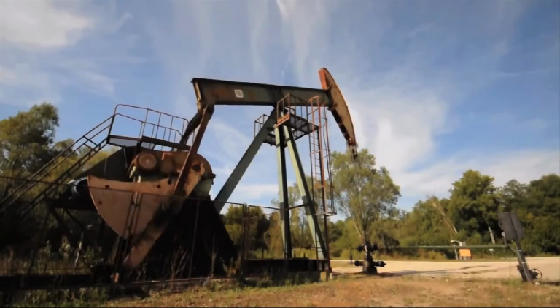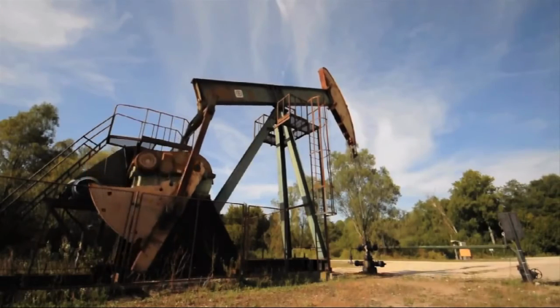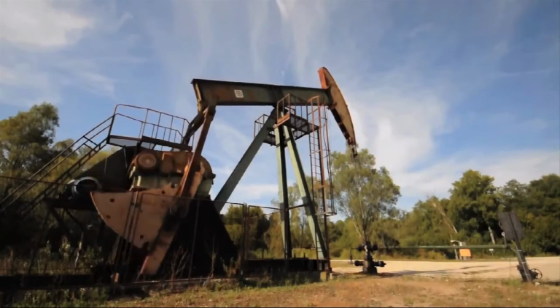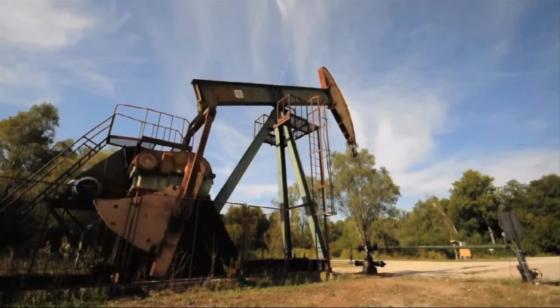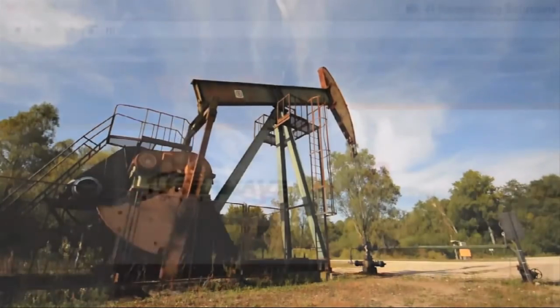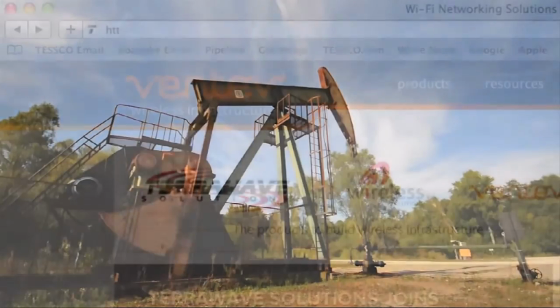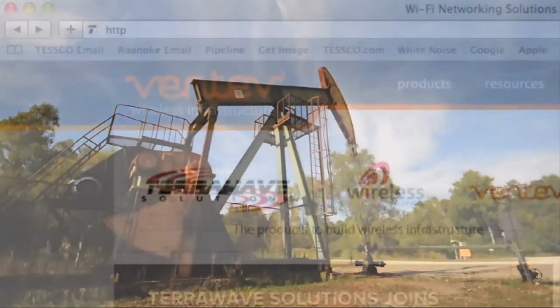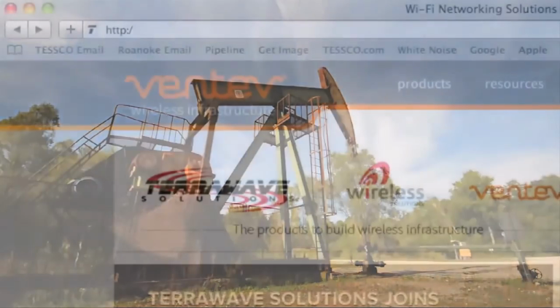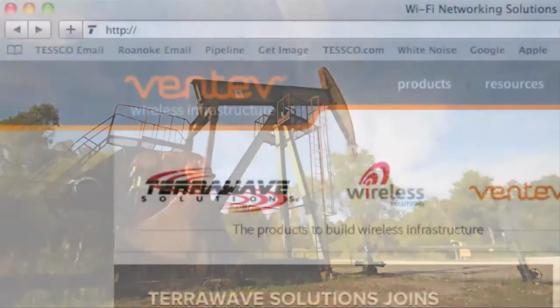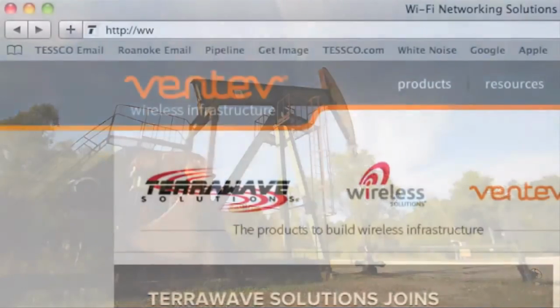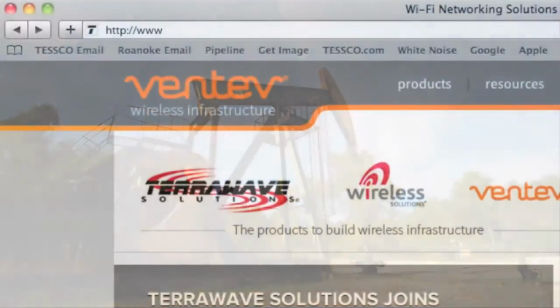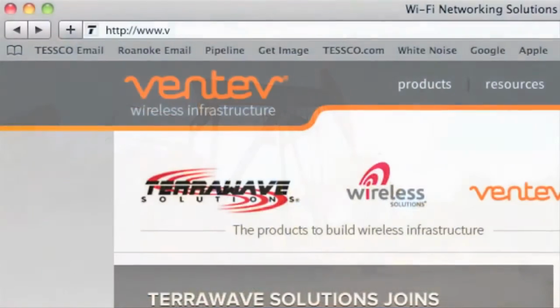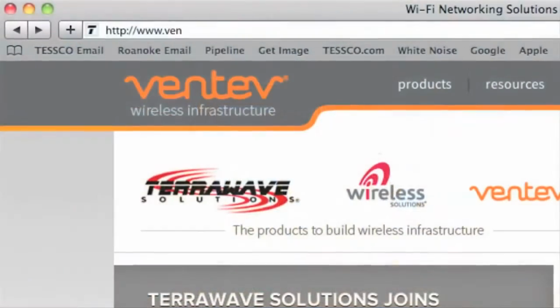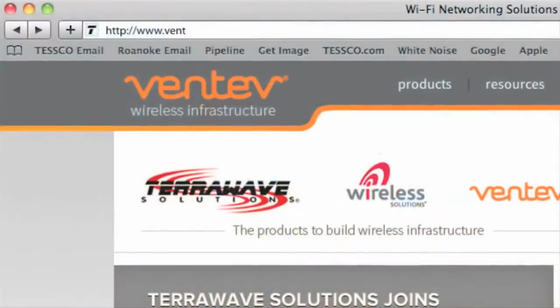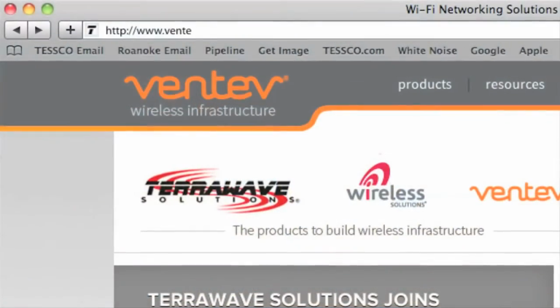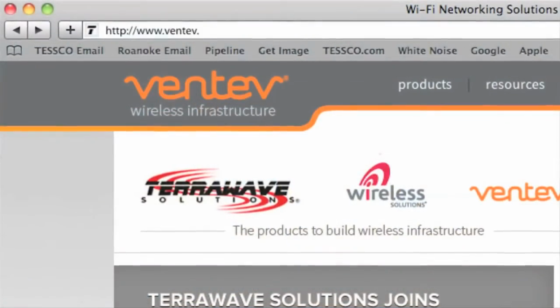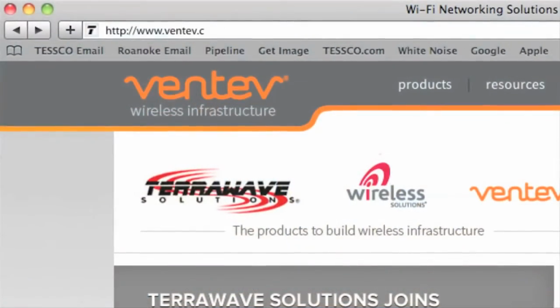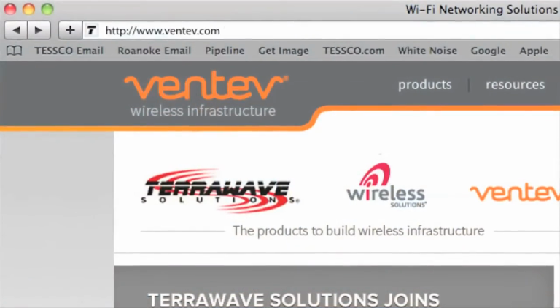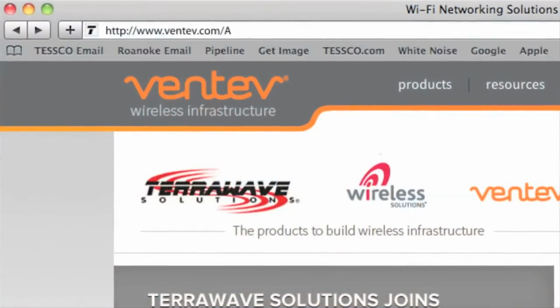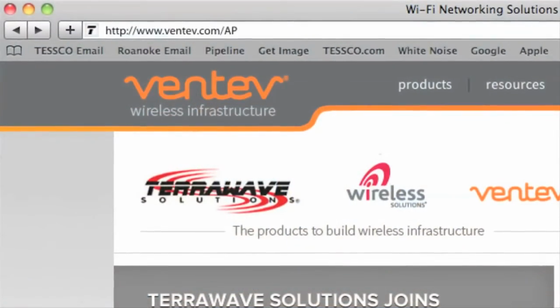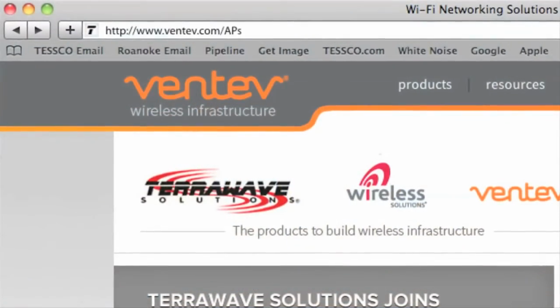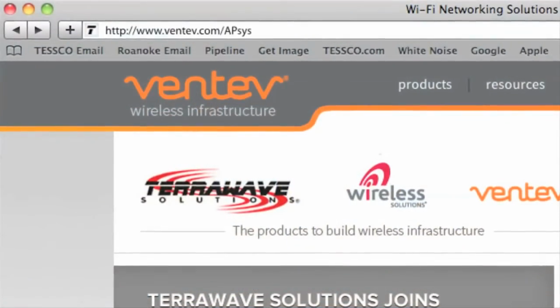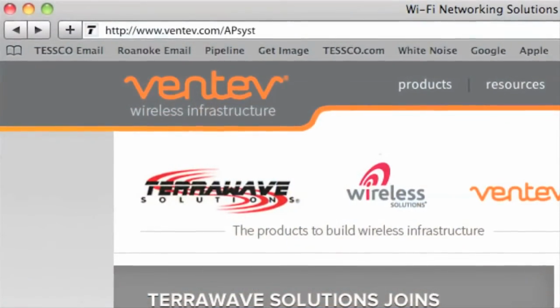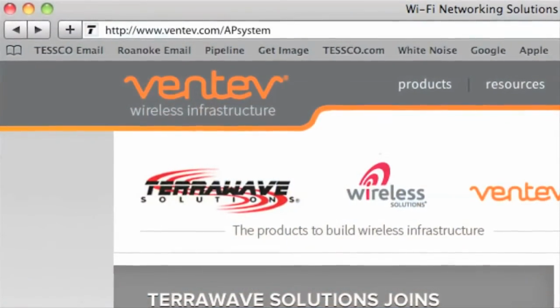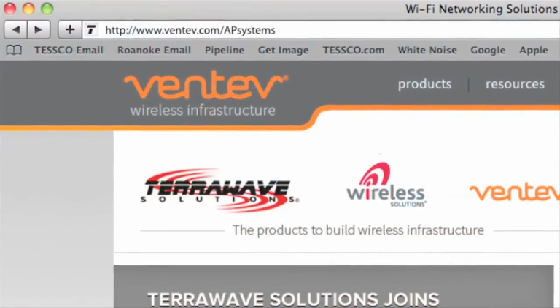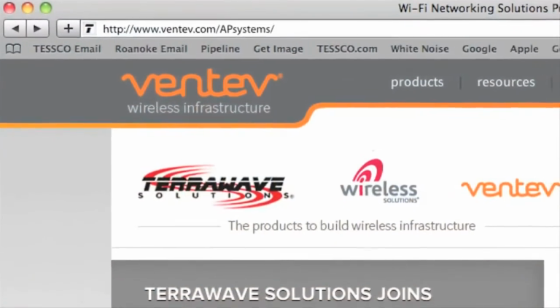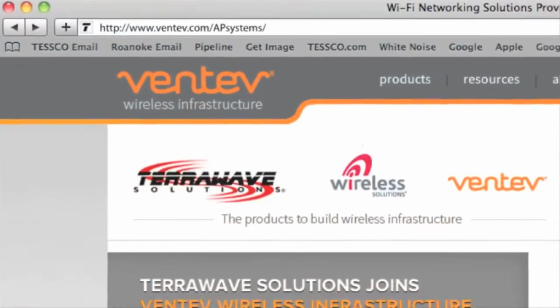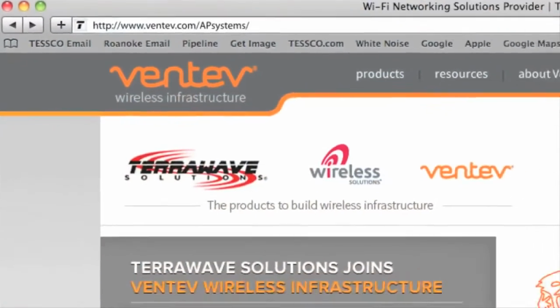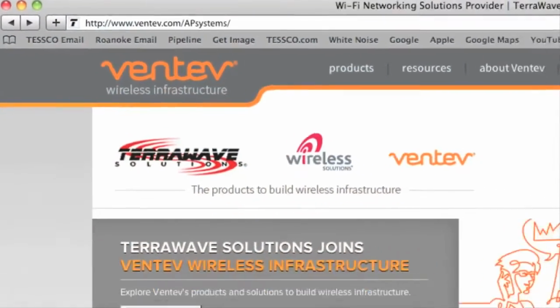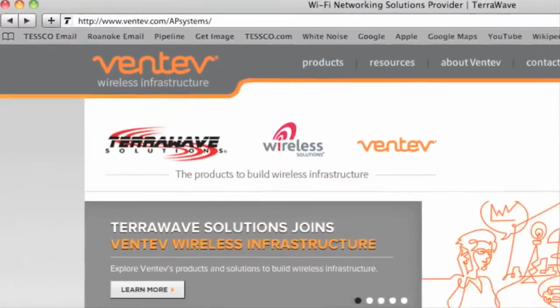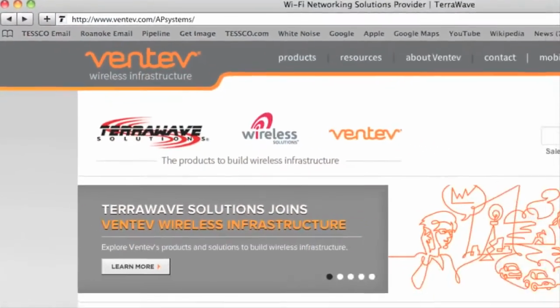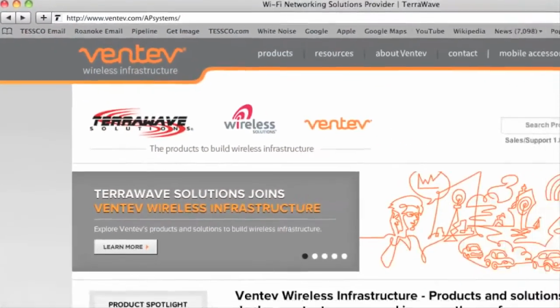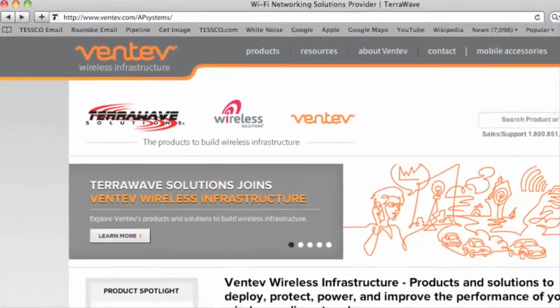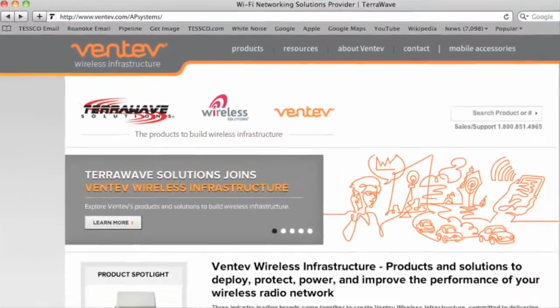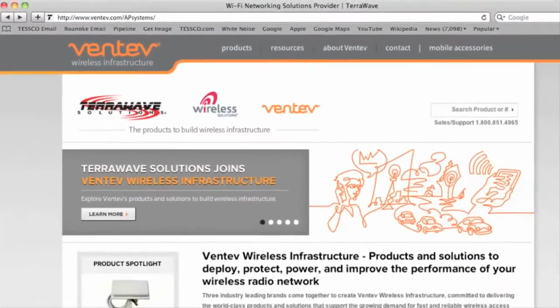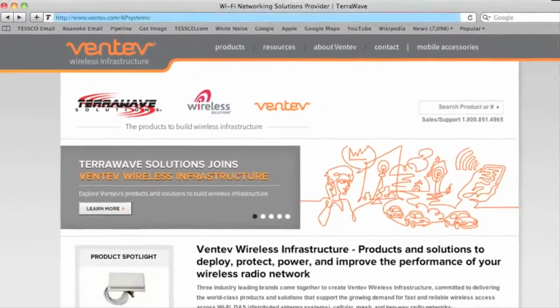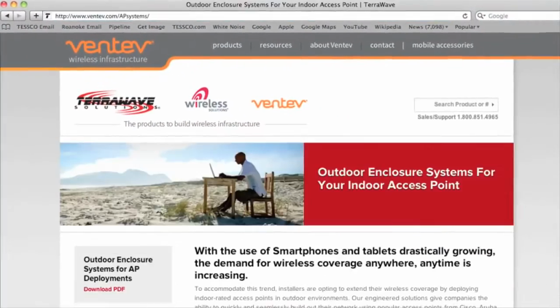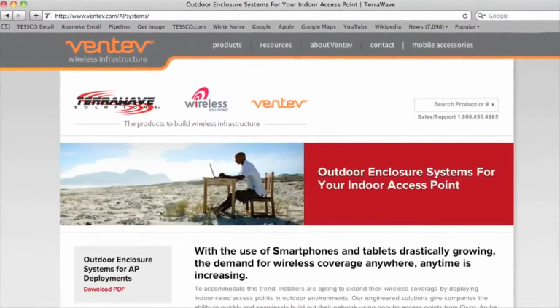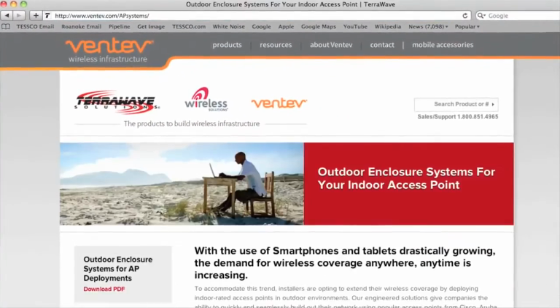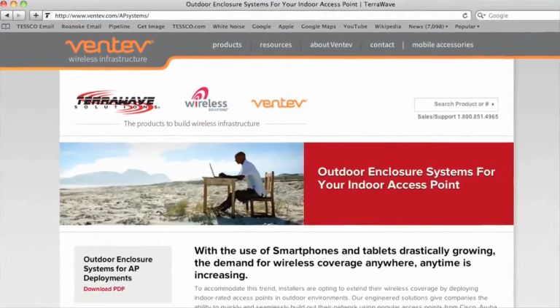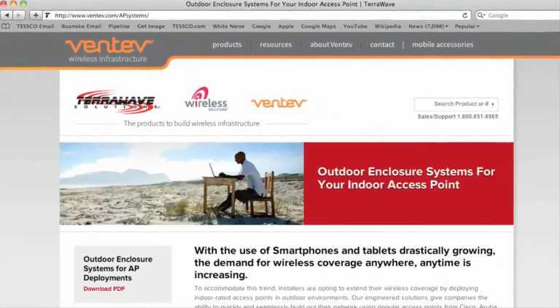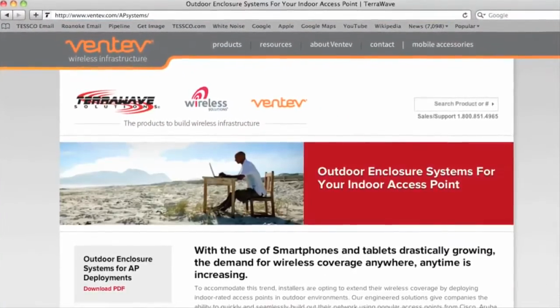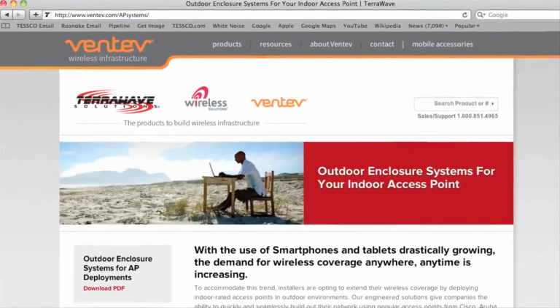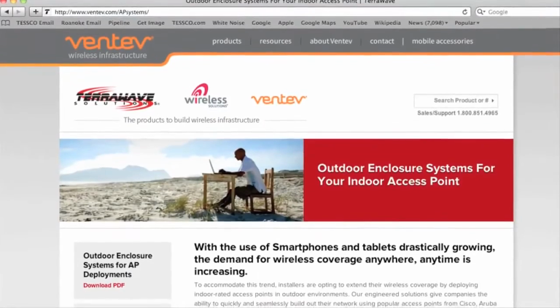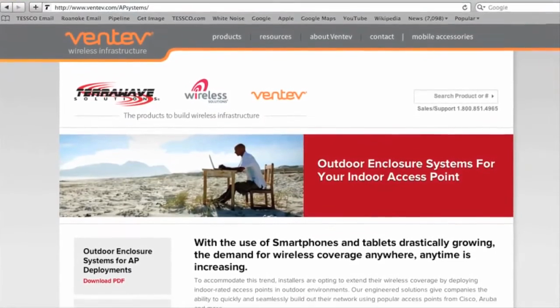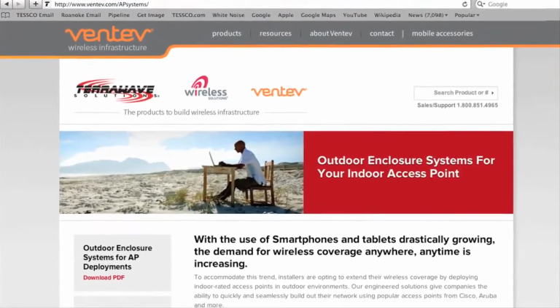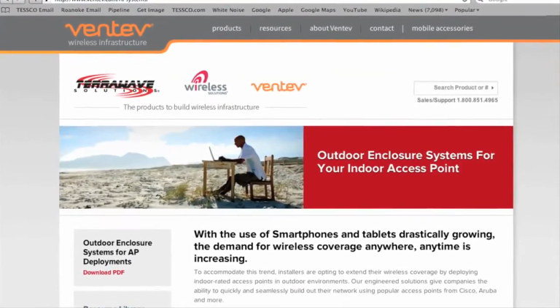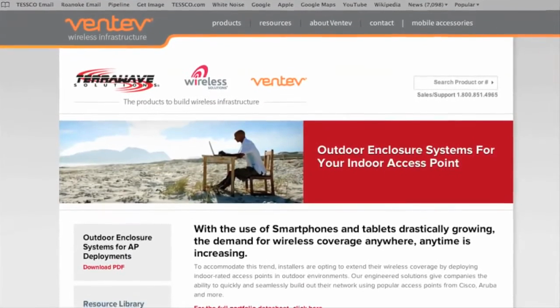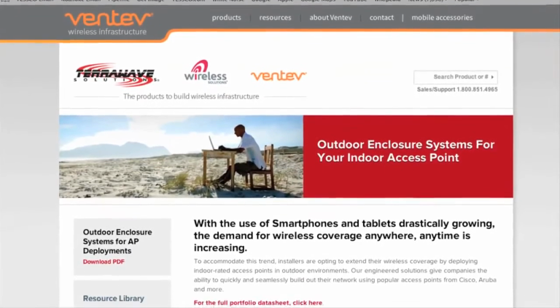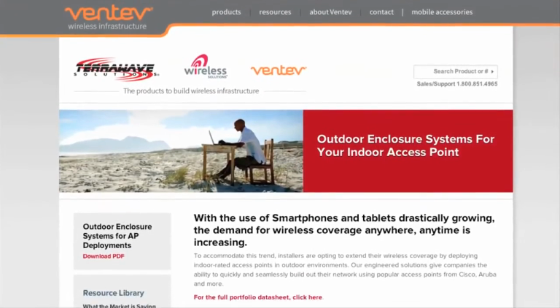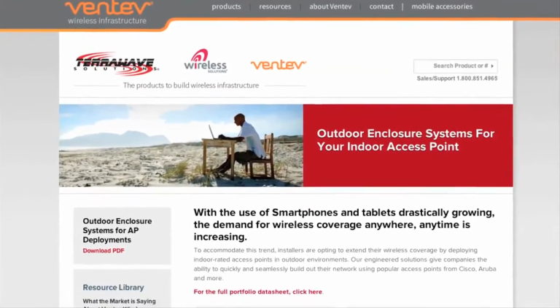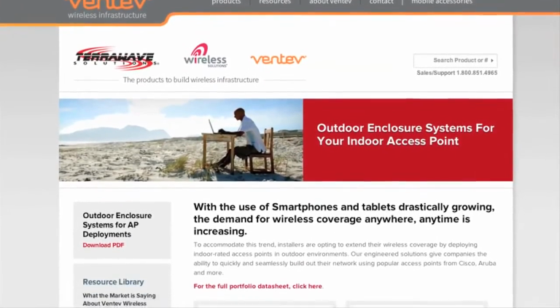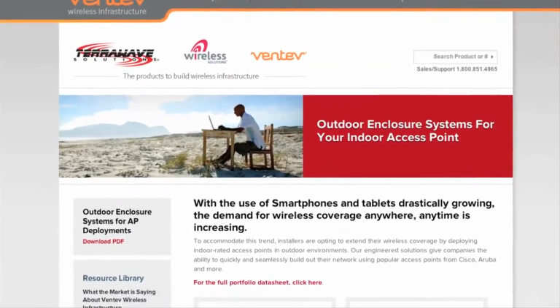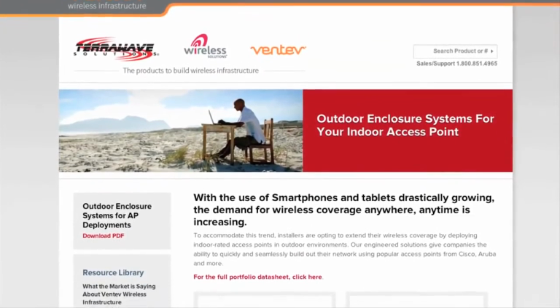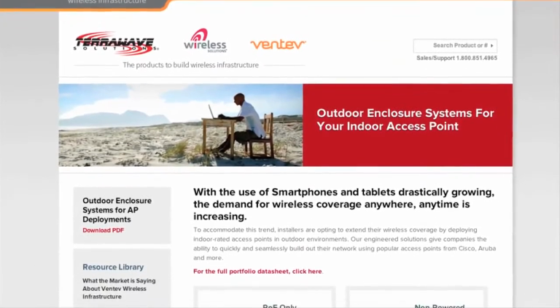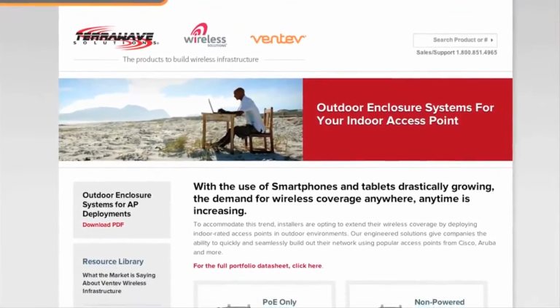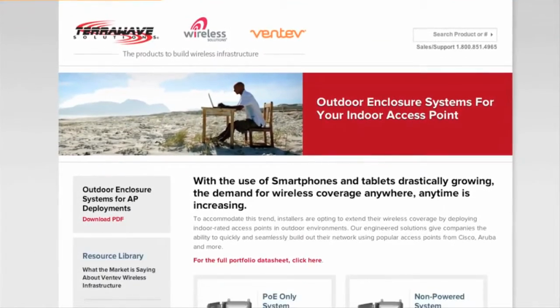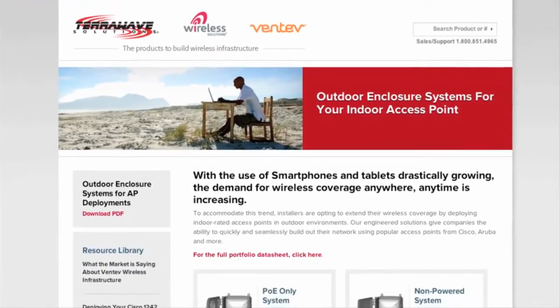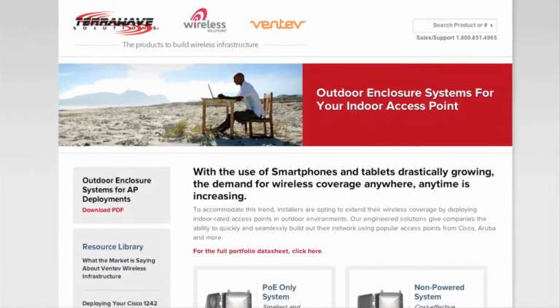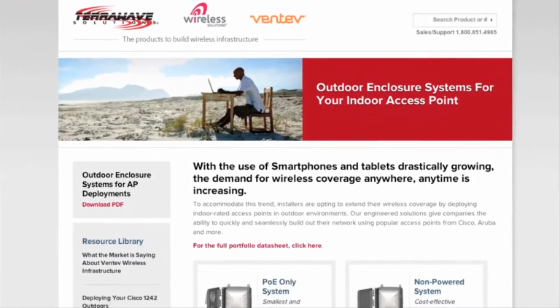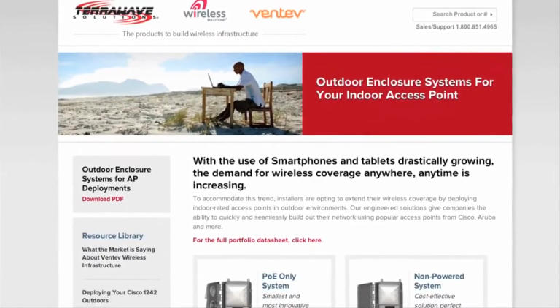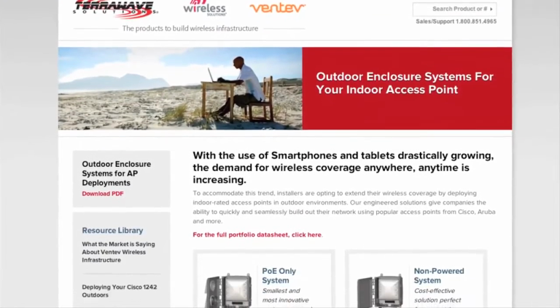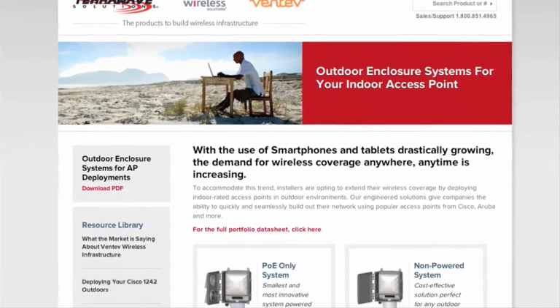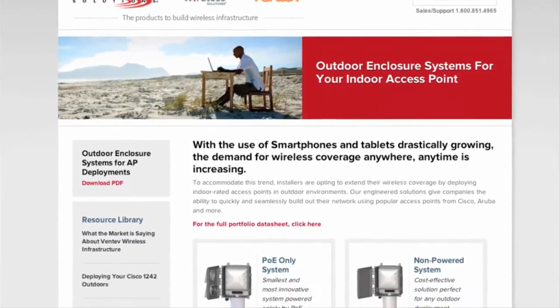Visit ventive.com/ap-systems to find more information on how these products can extend your indoor network outside.